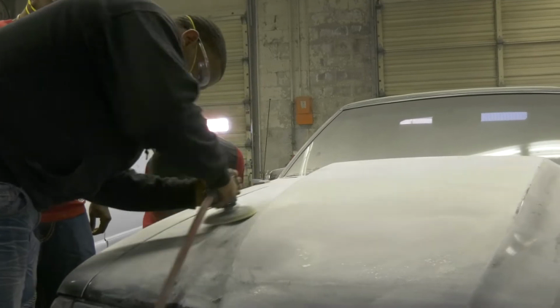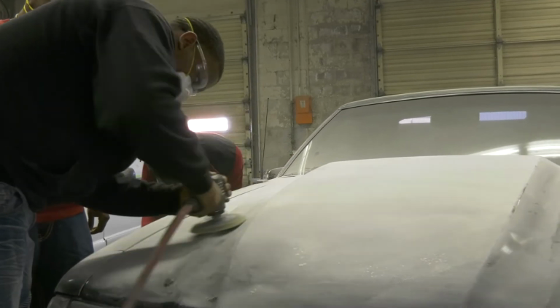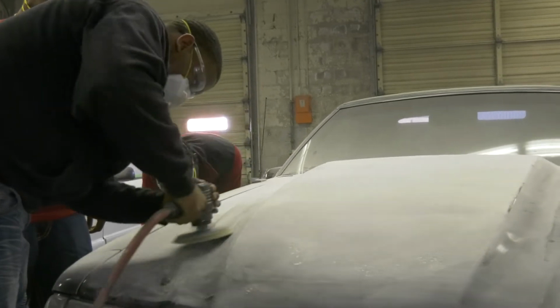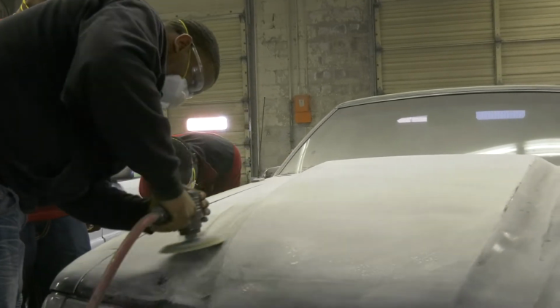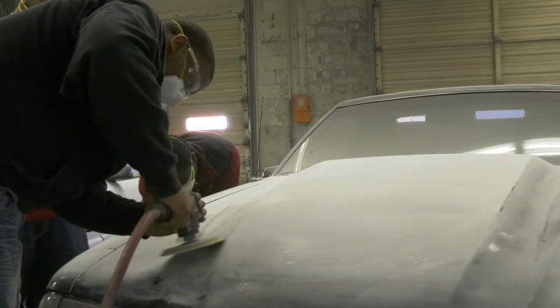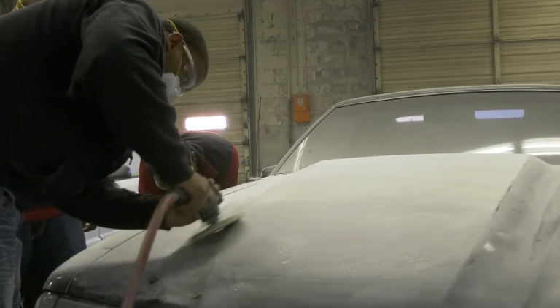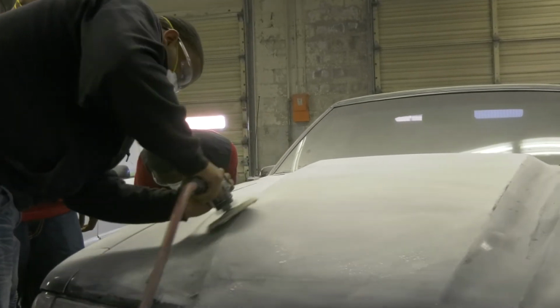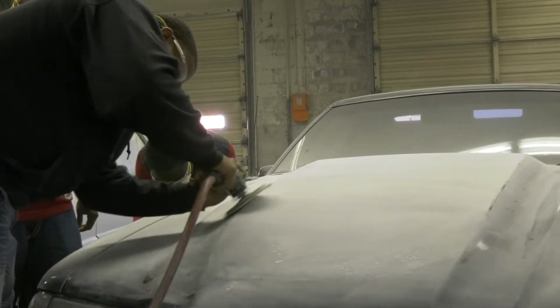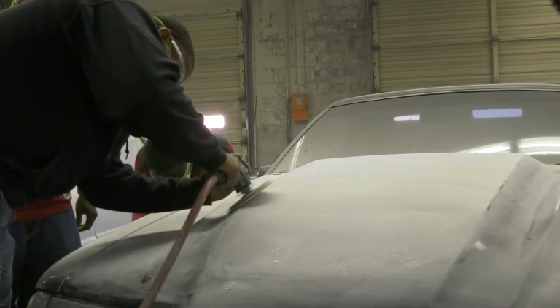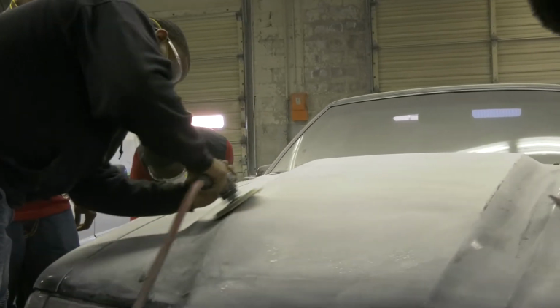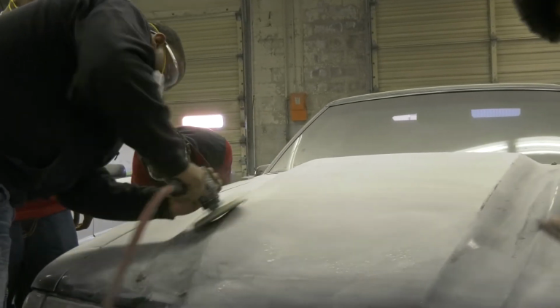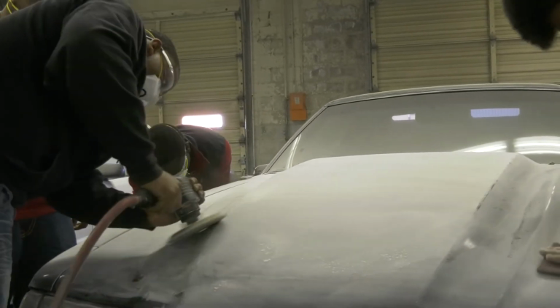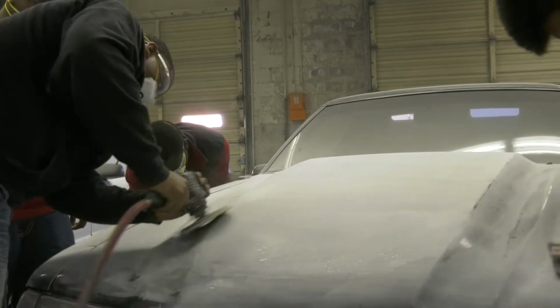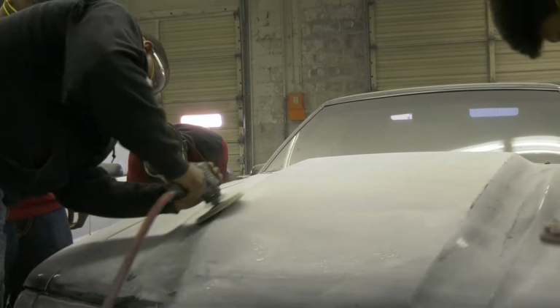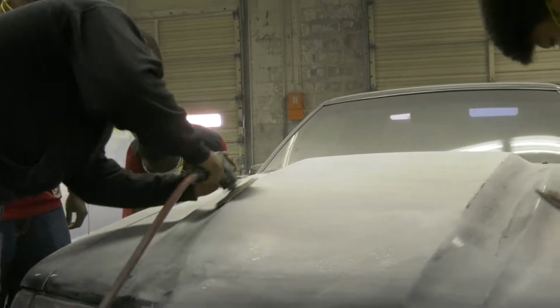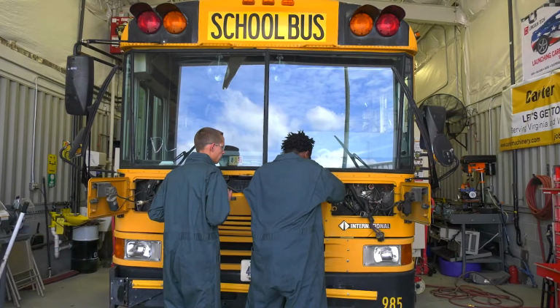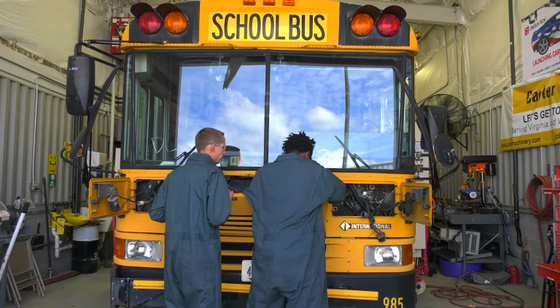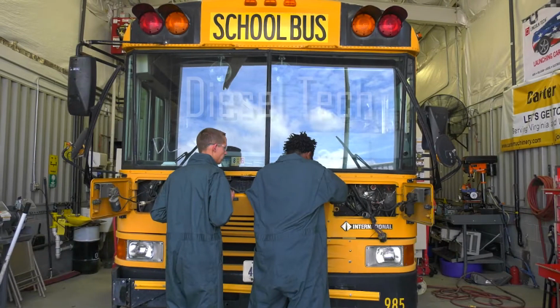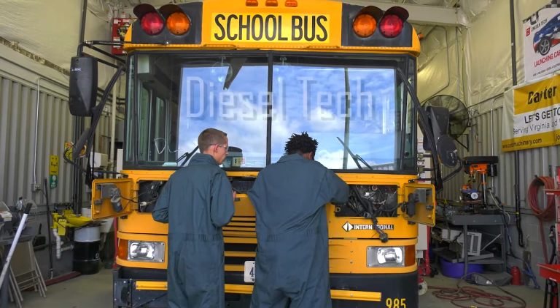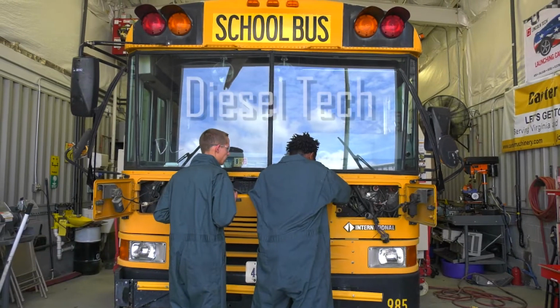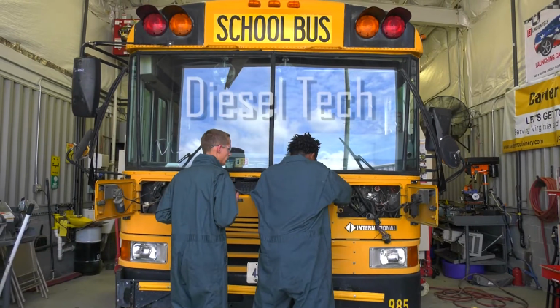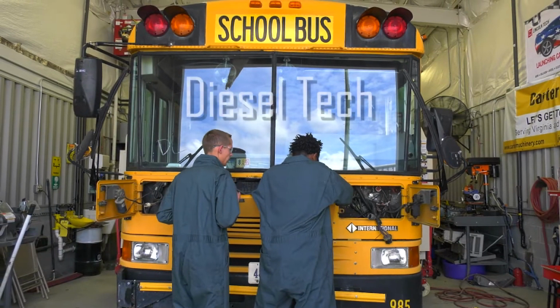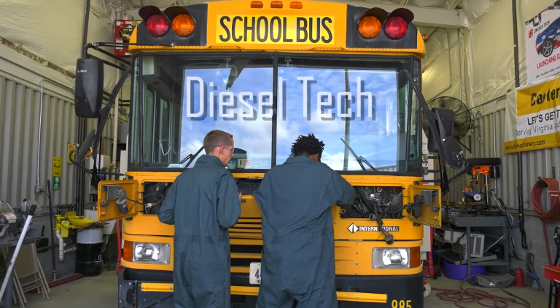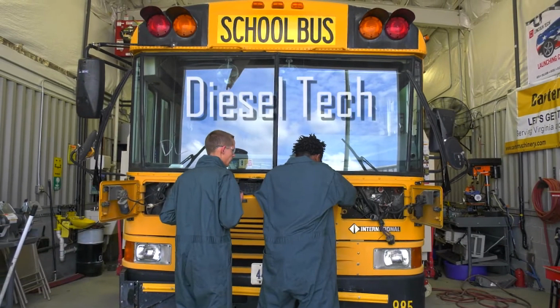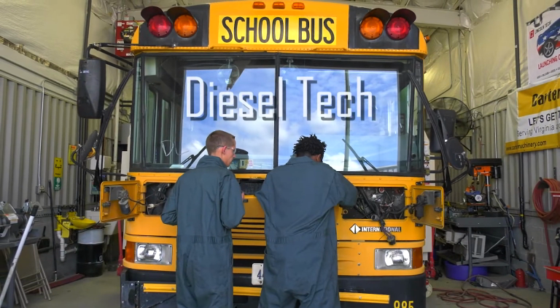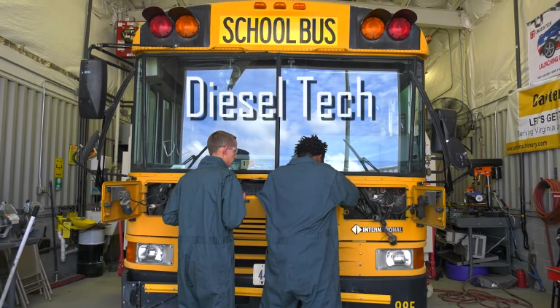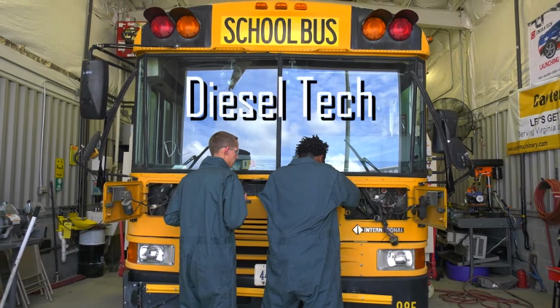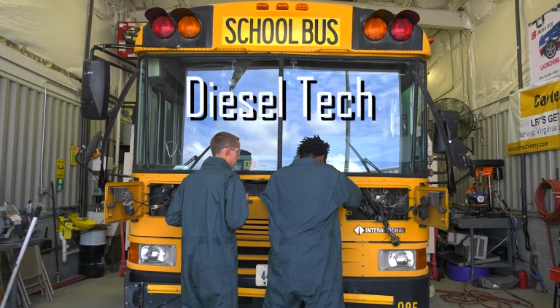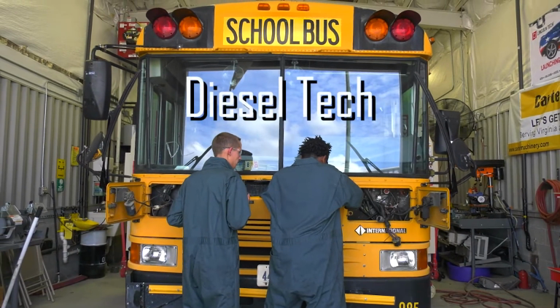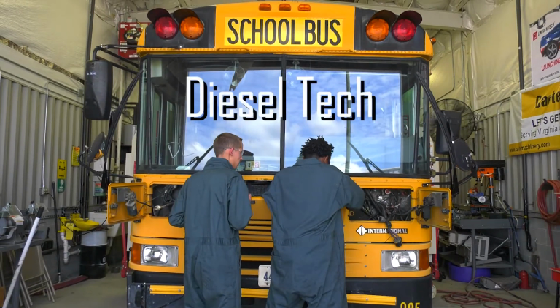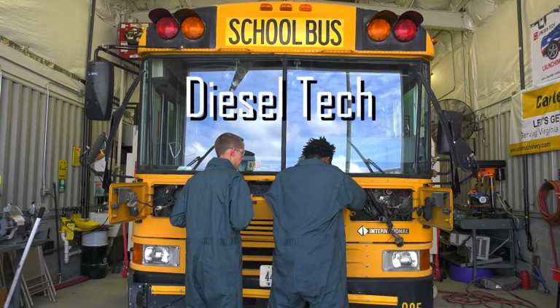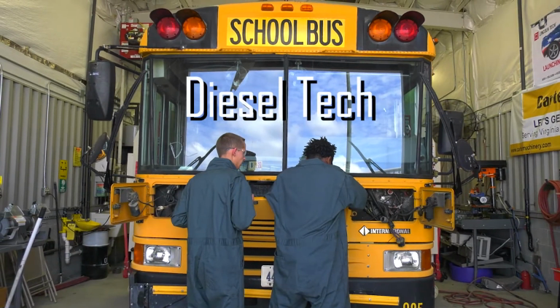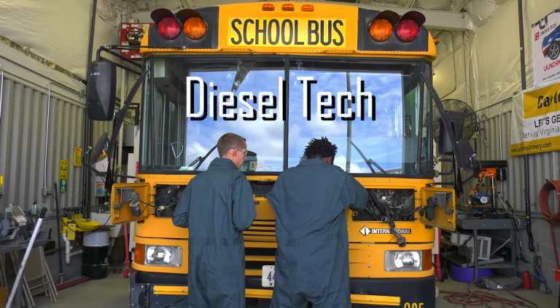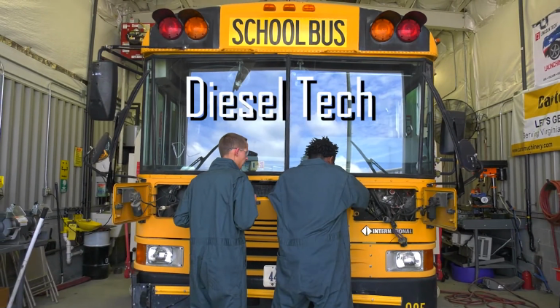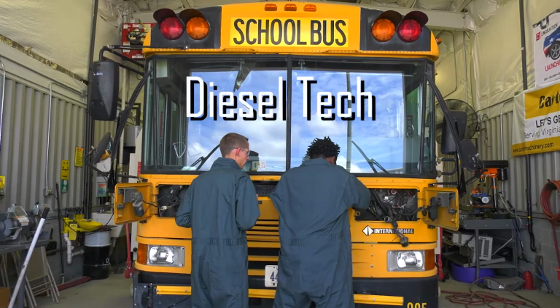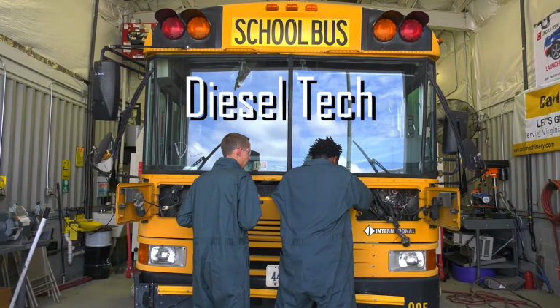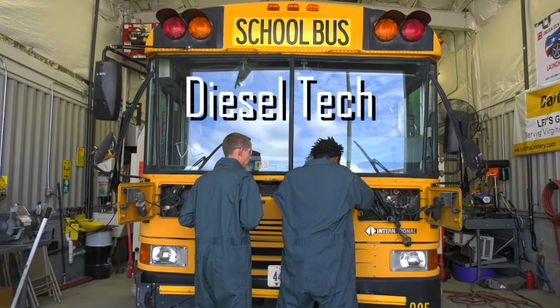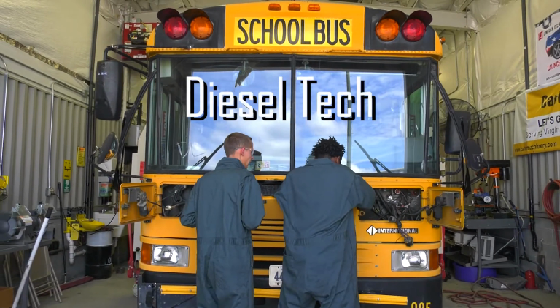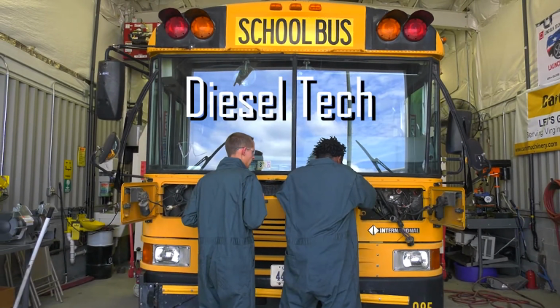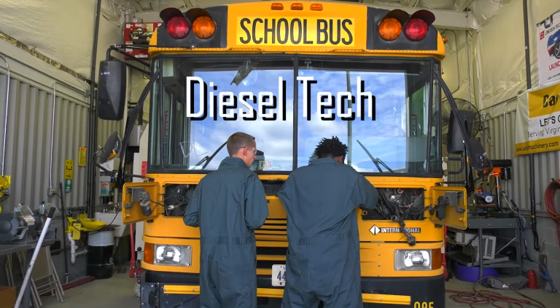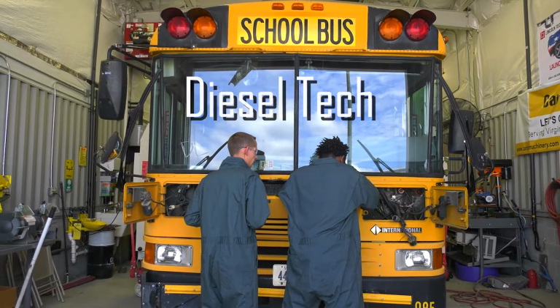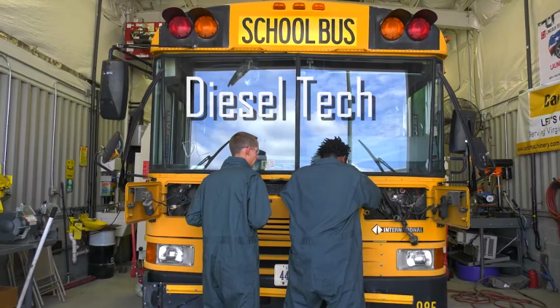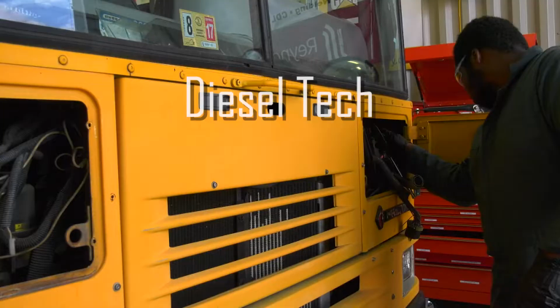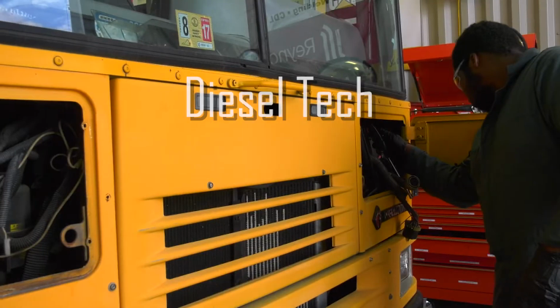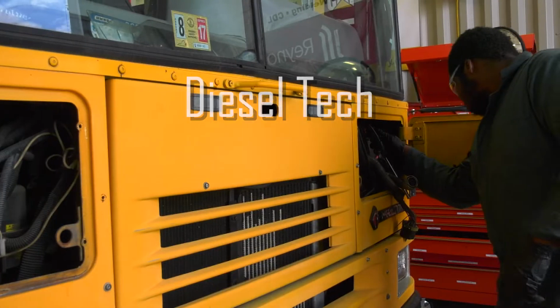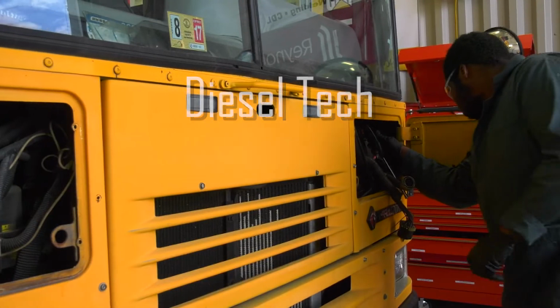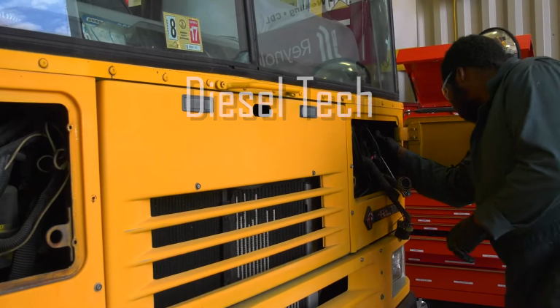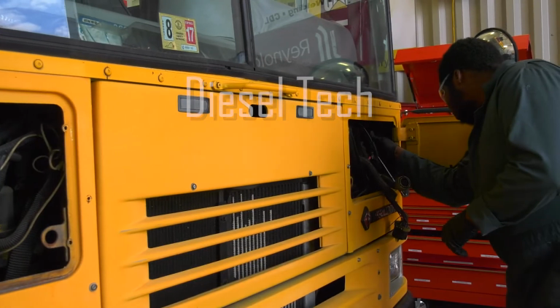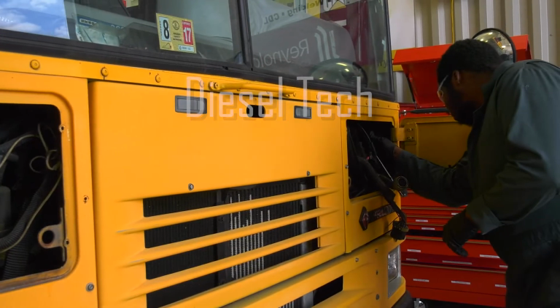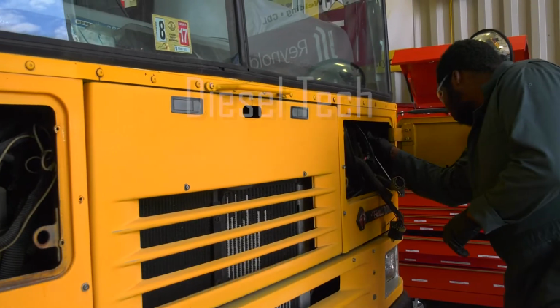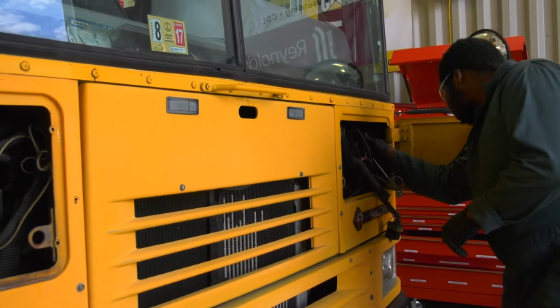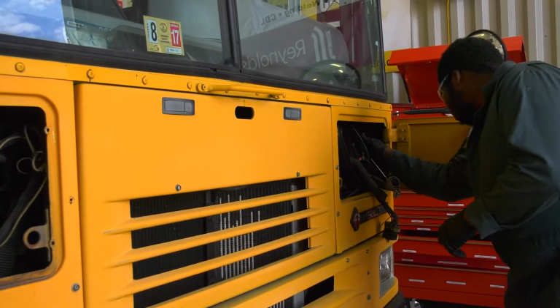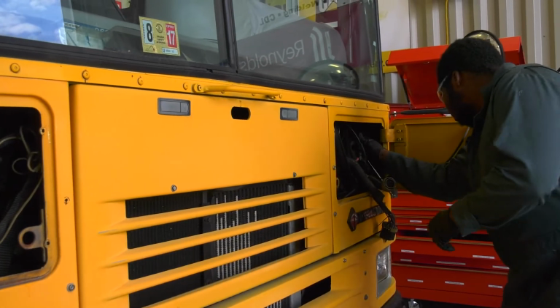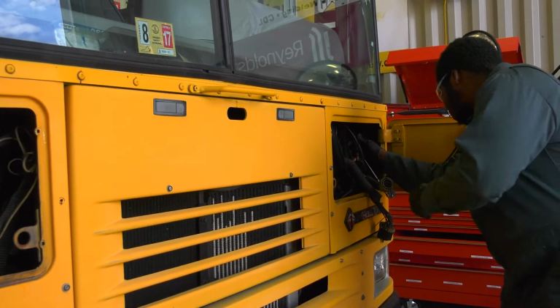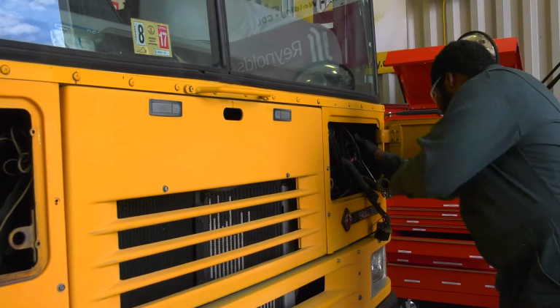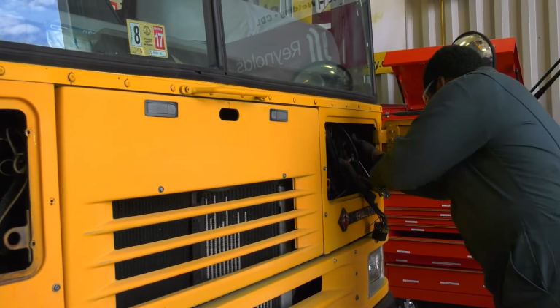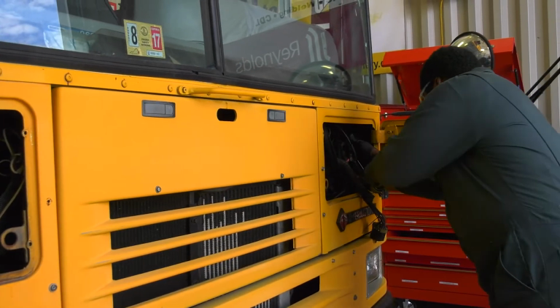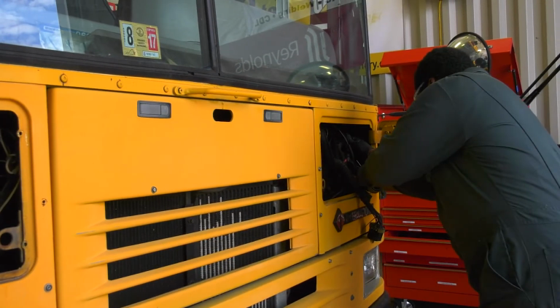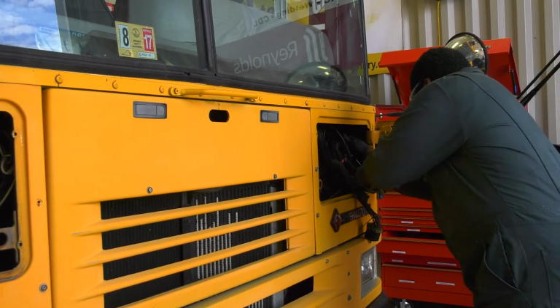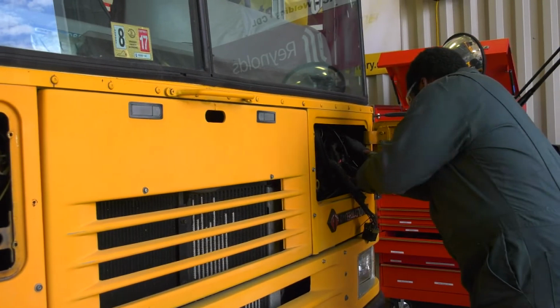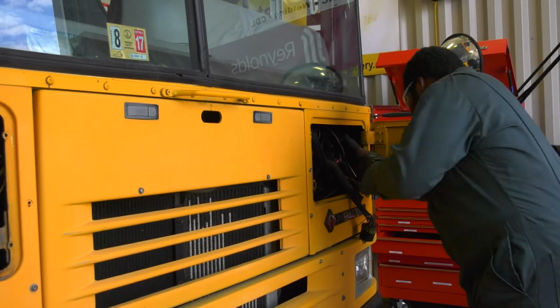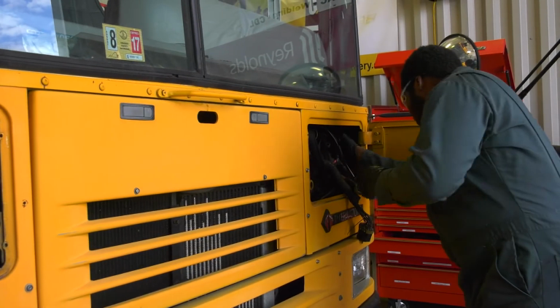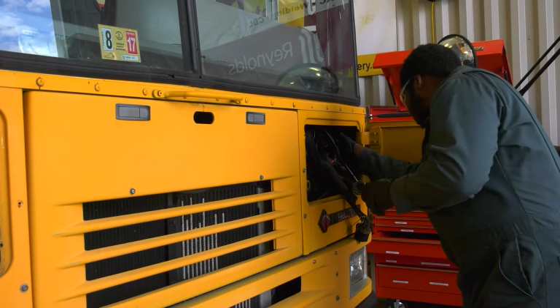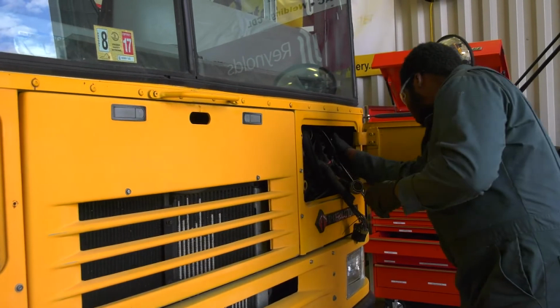Are your ambitions larger than the average car? Our diesel tech course might pique your interest. Discover how to work on today's trucks and buses.